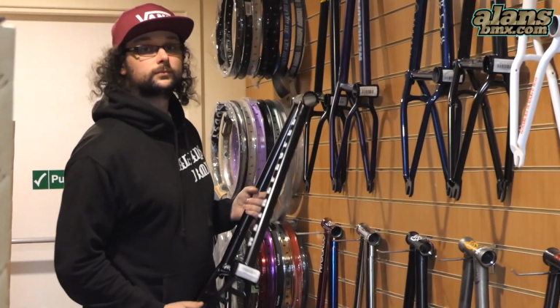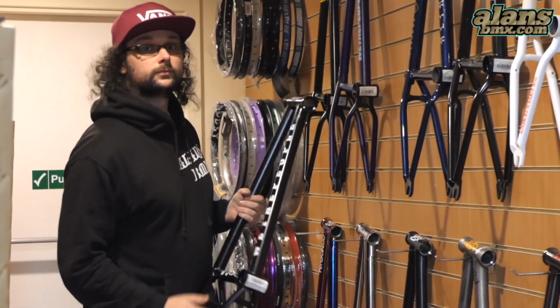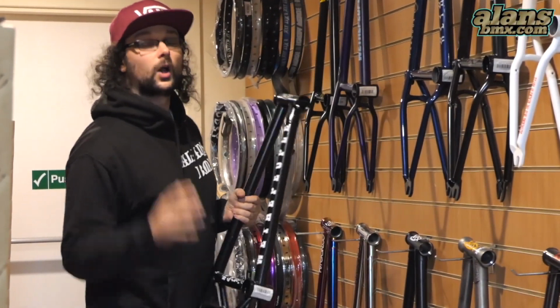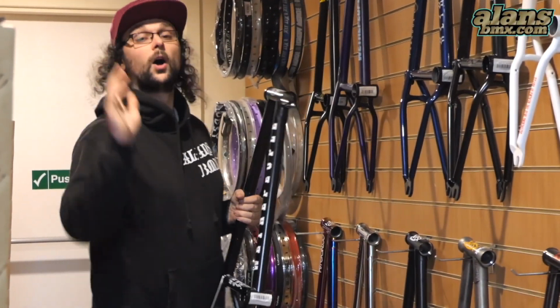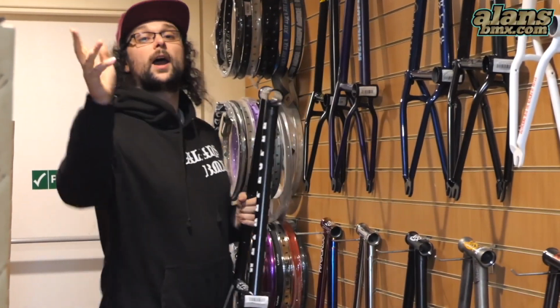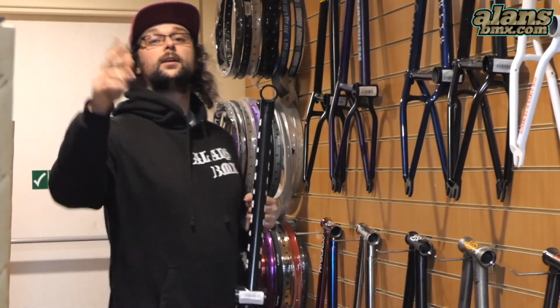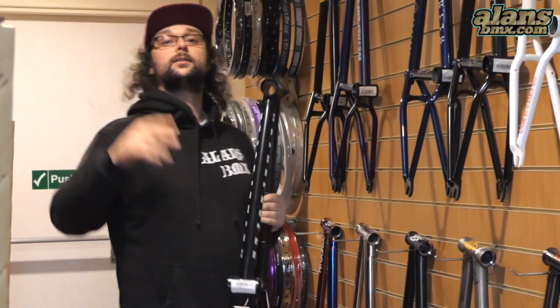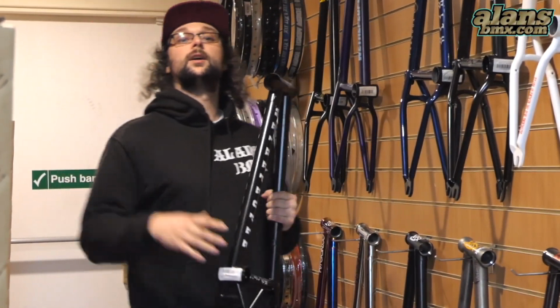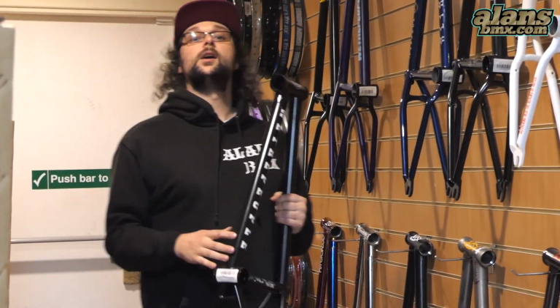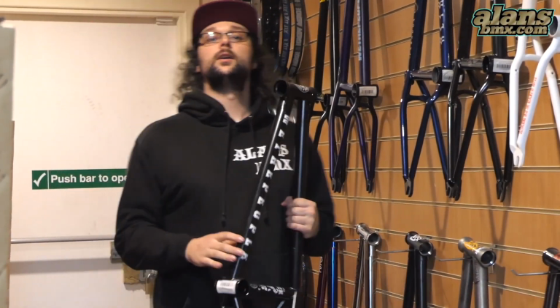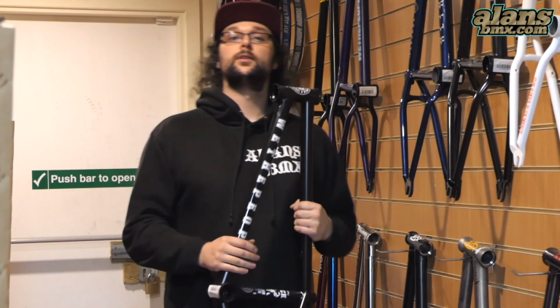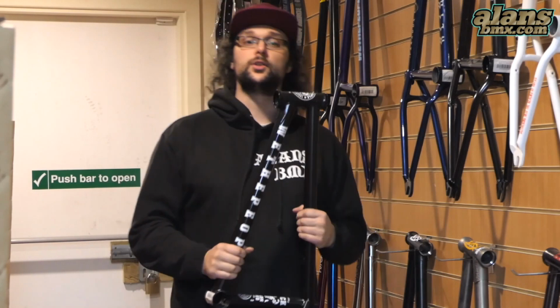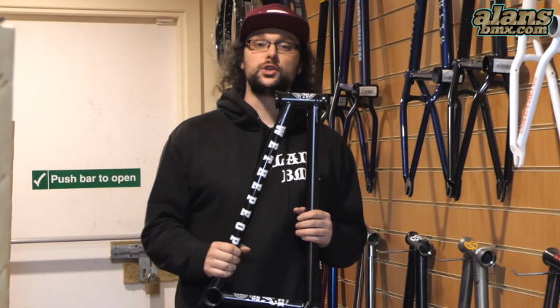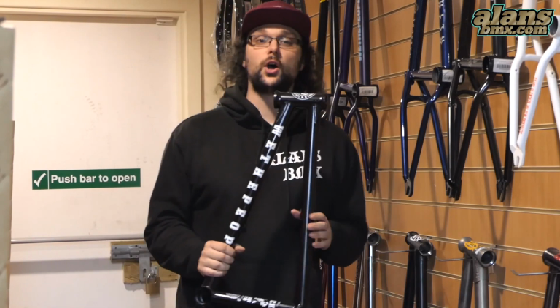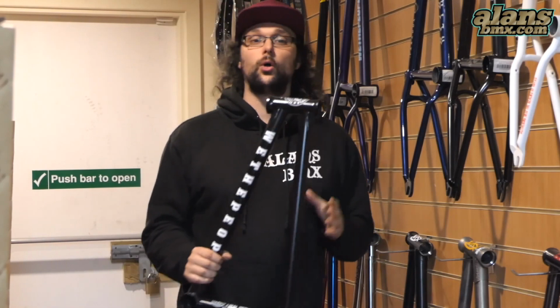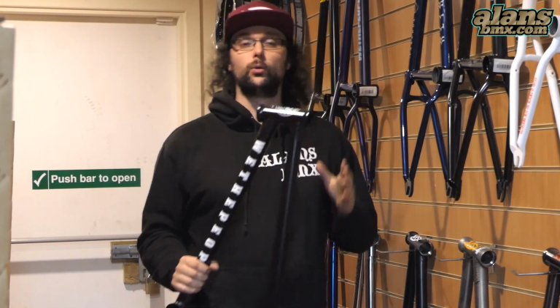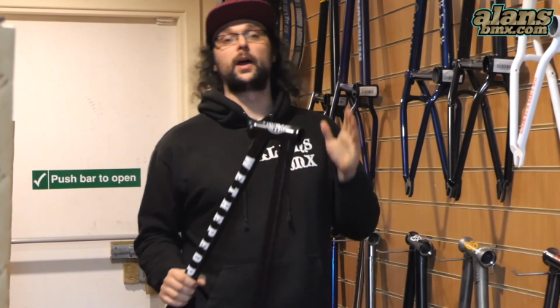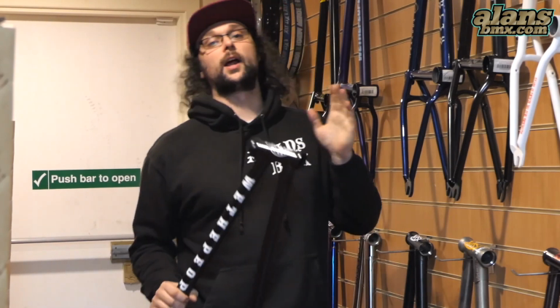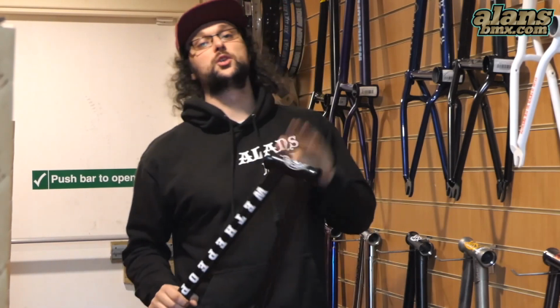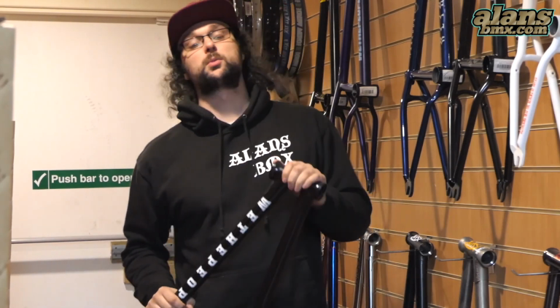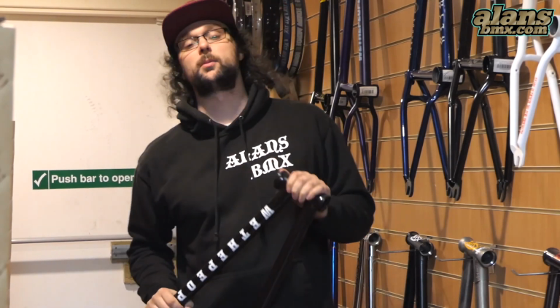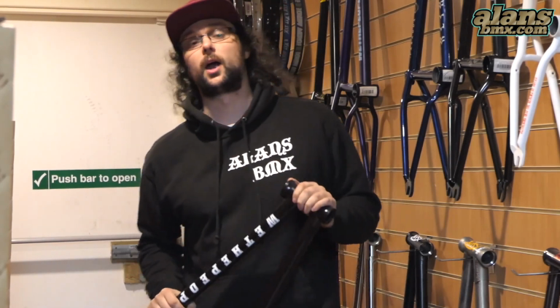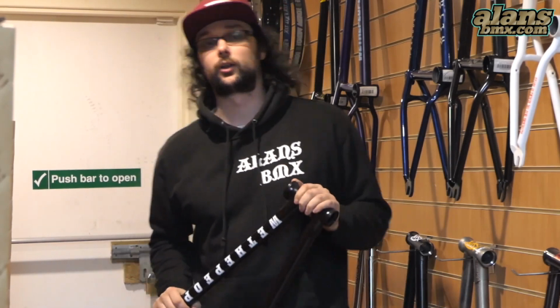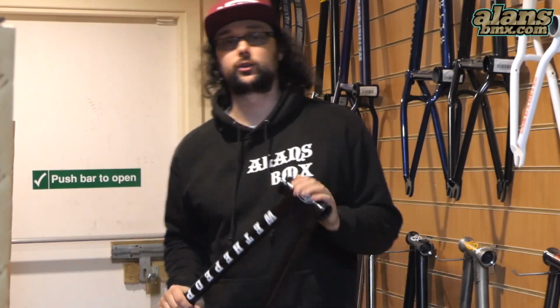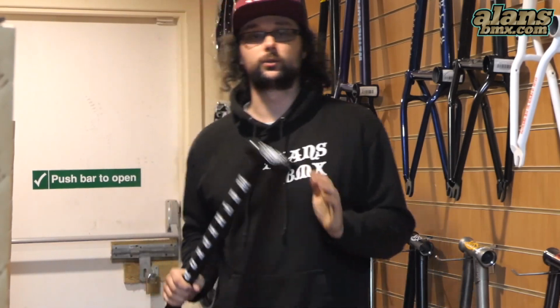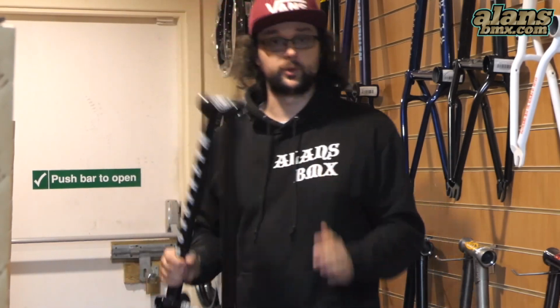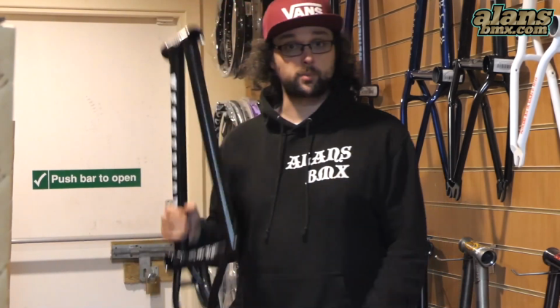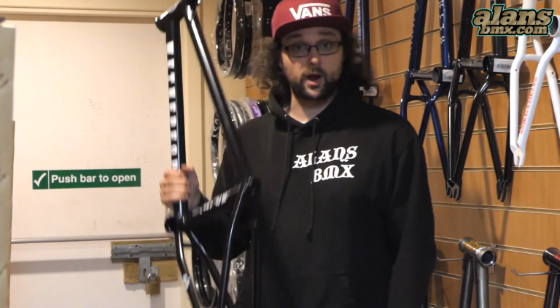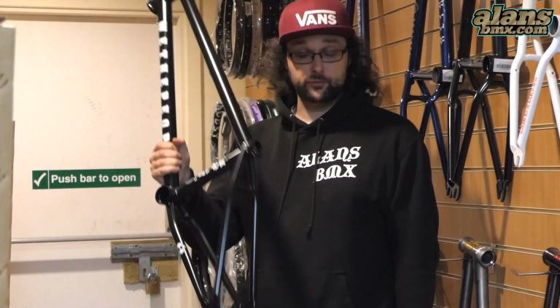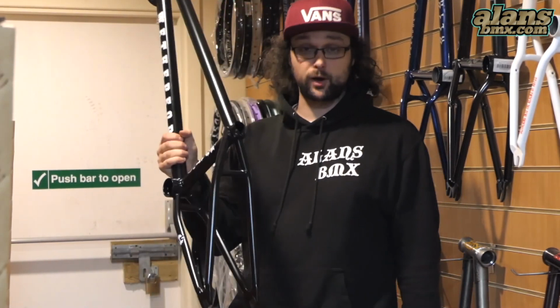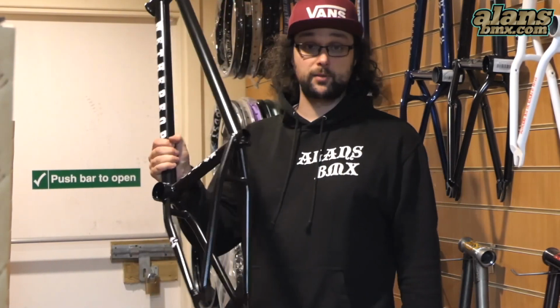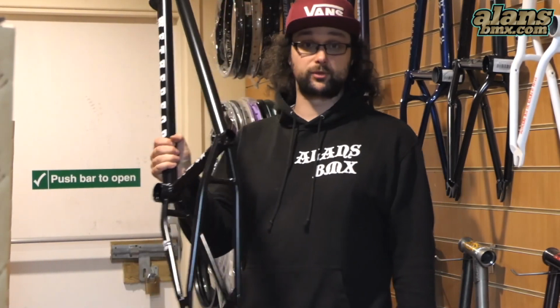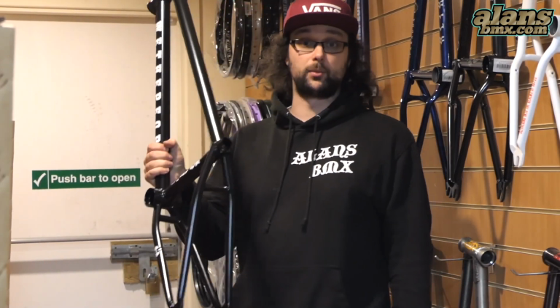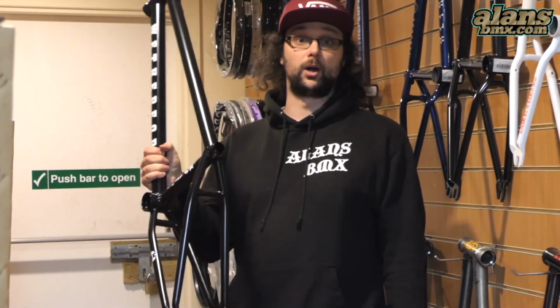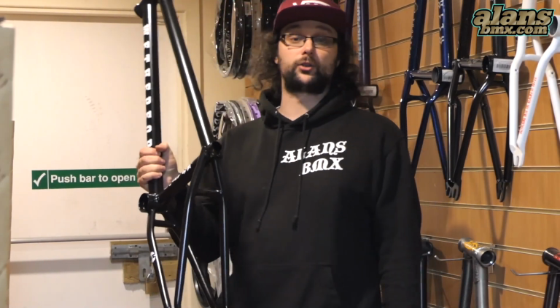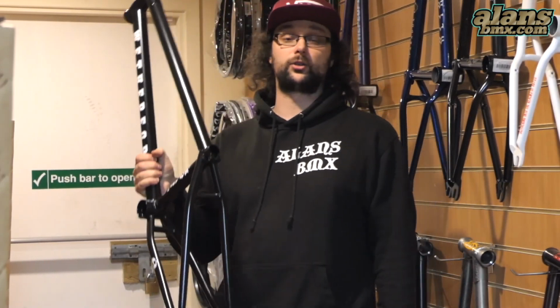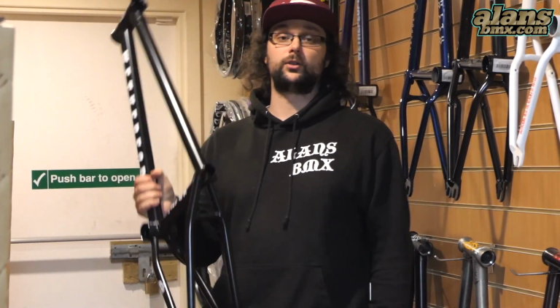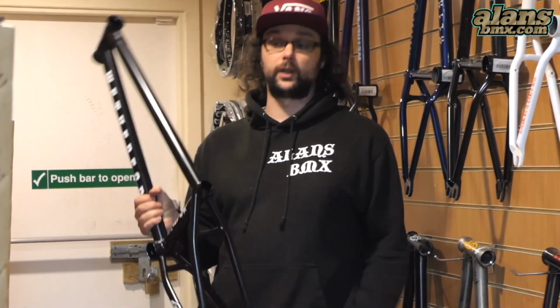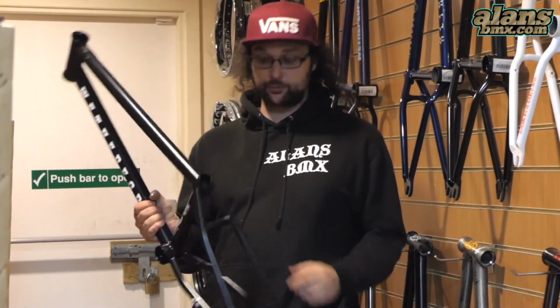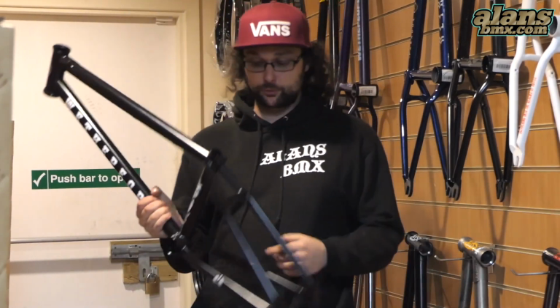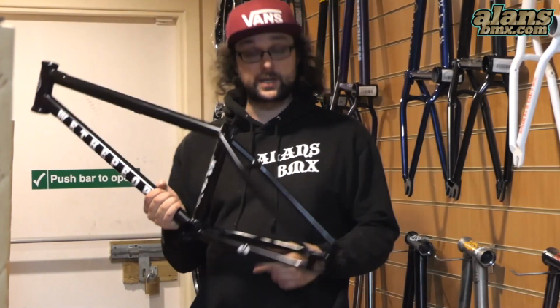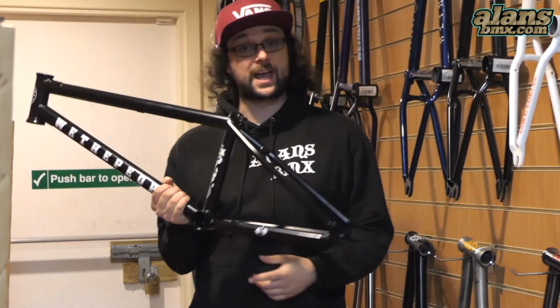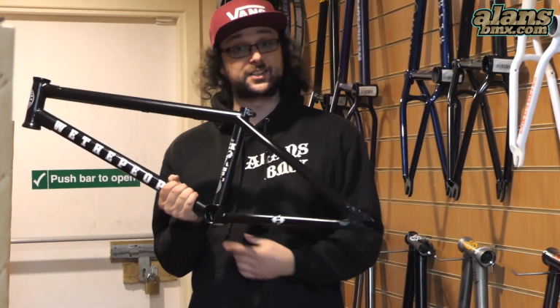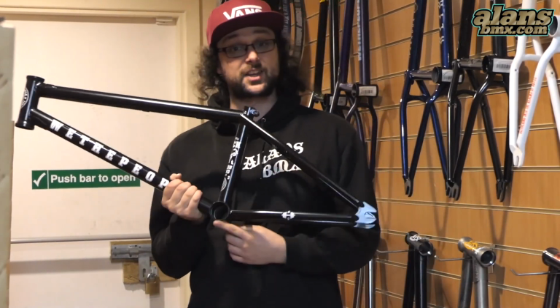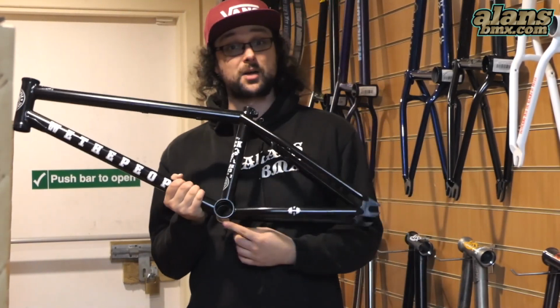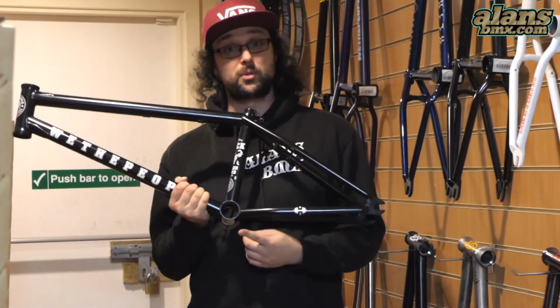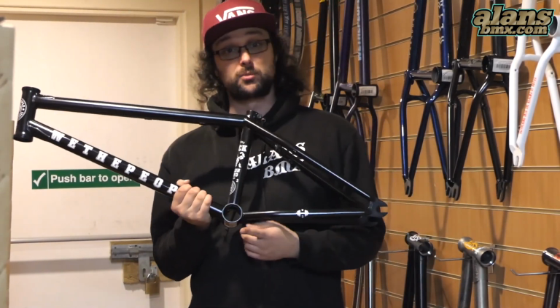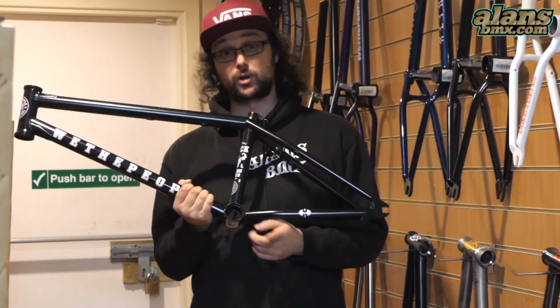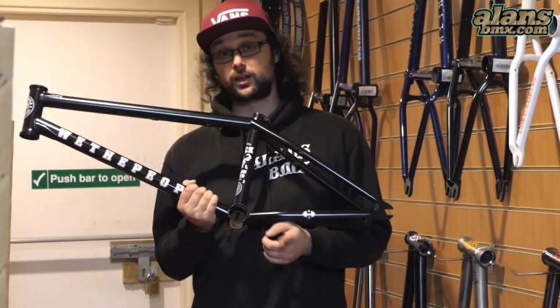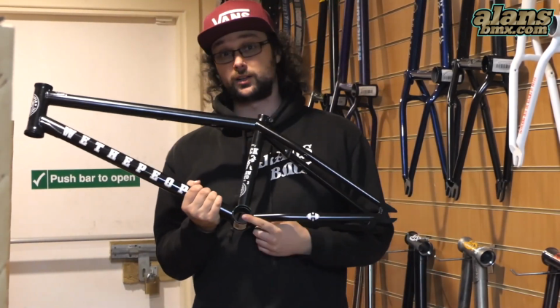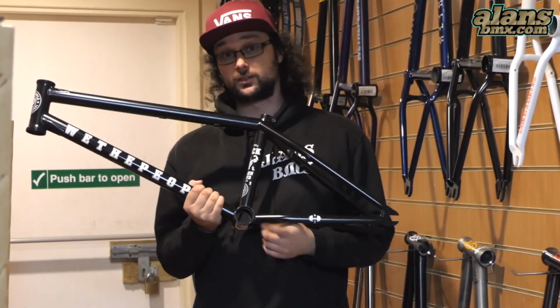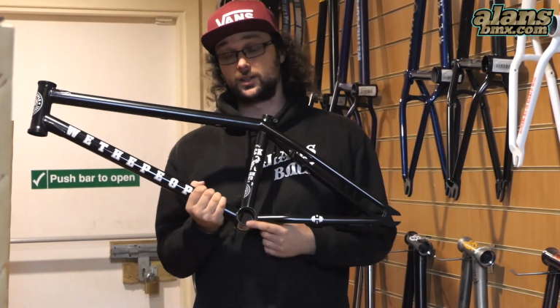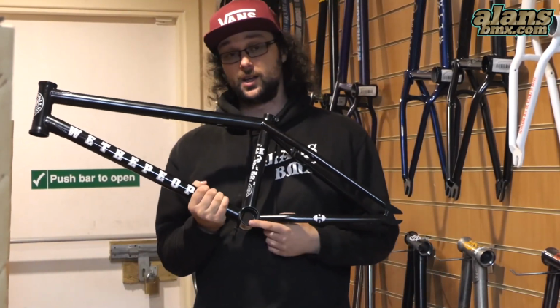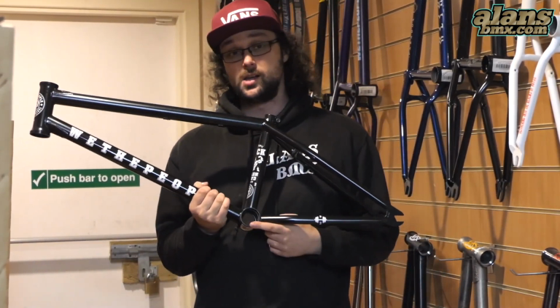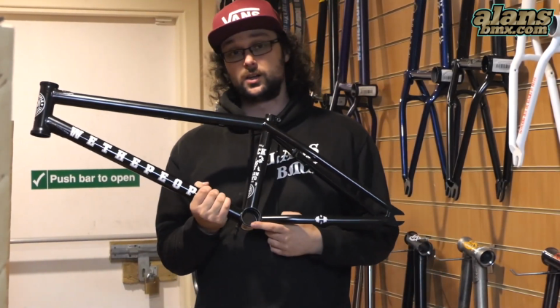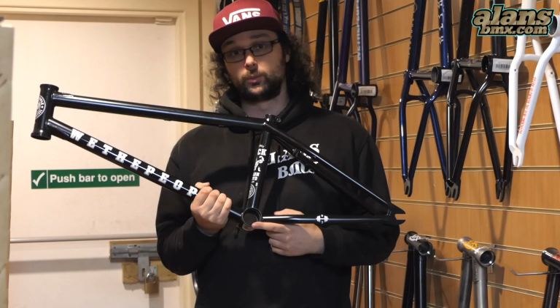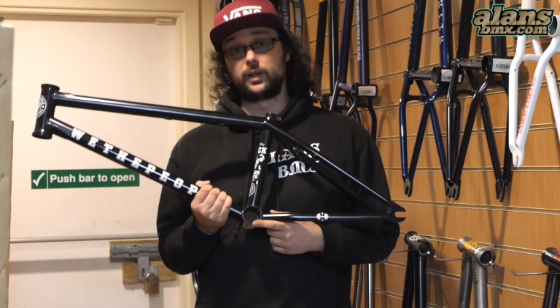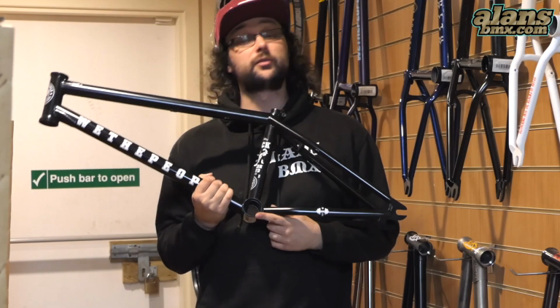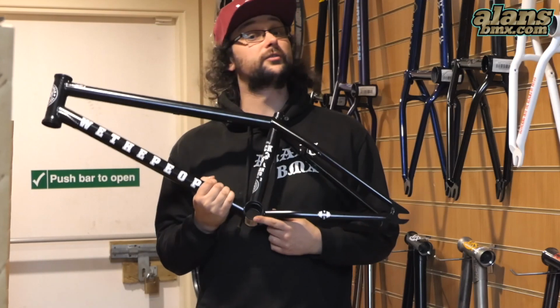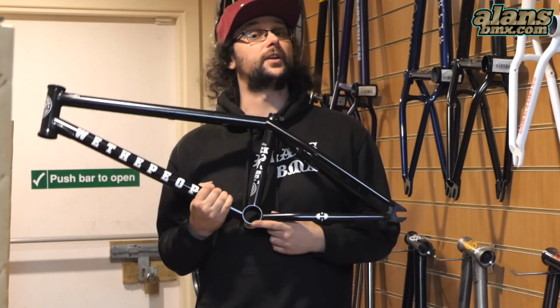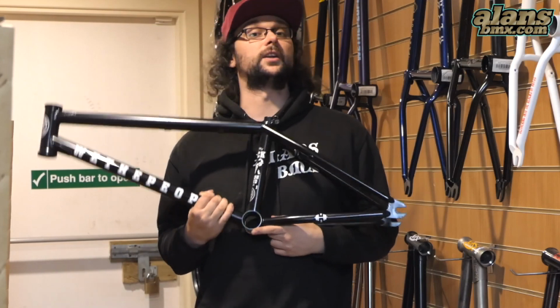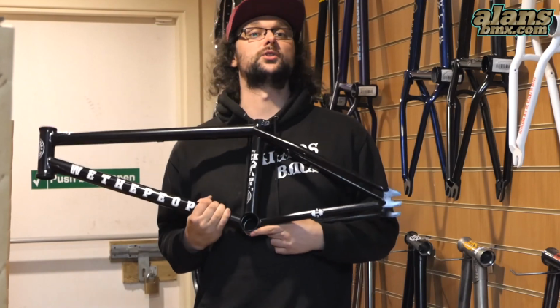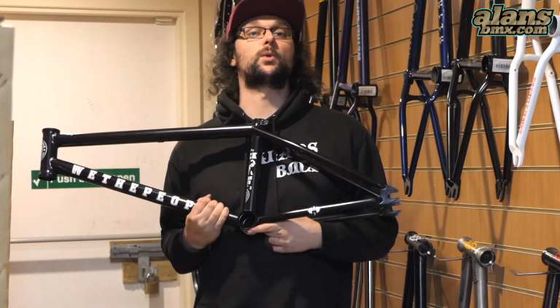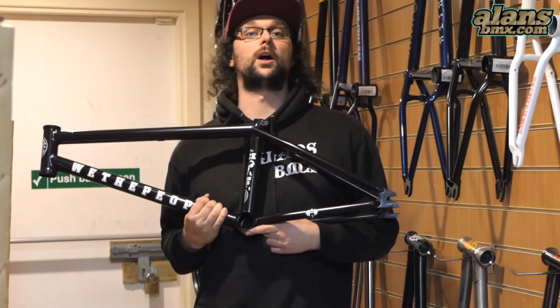Oh hey! Did you know at Al's BMX, when you buy a frame from us, you get a free headset and bottom bracket — and we'll even fit it as well.